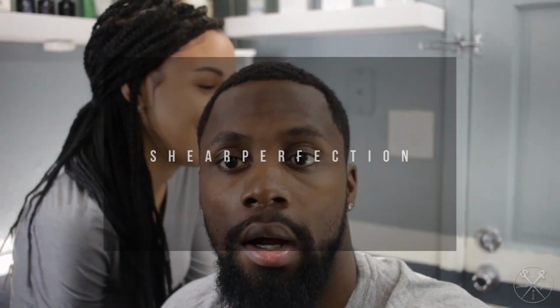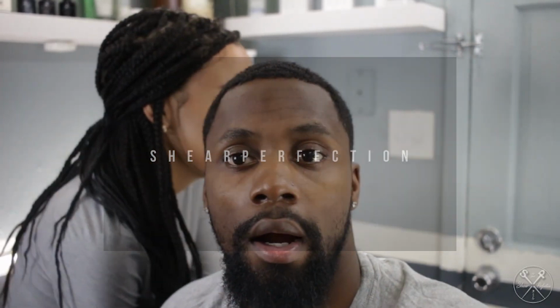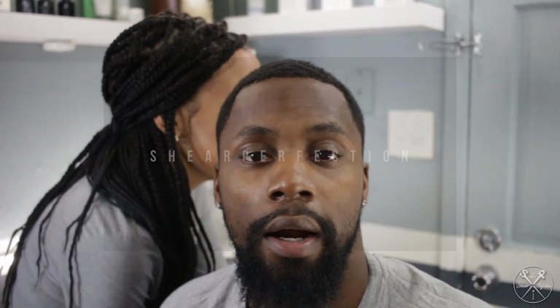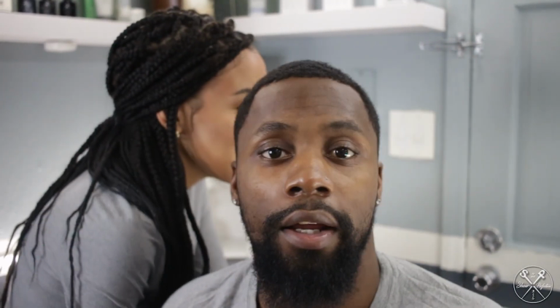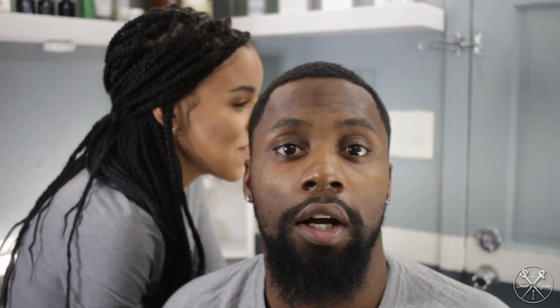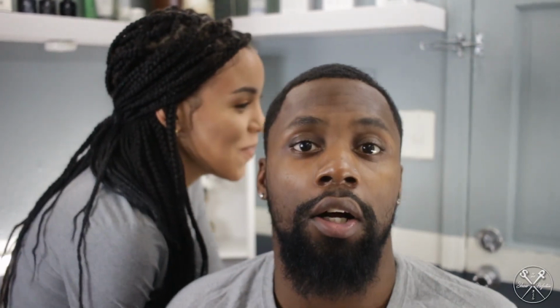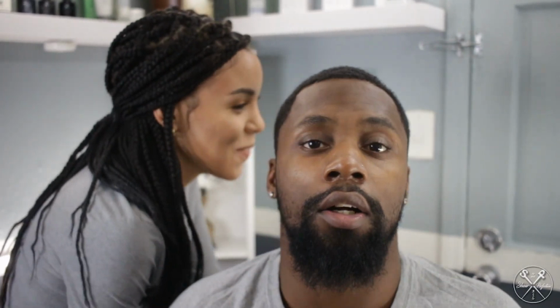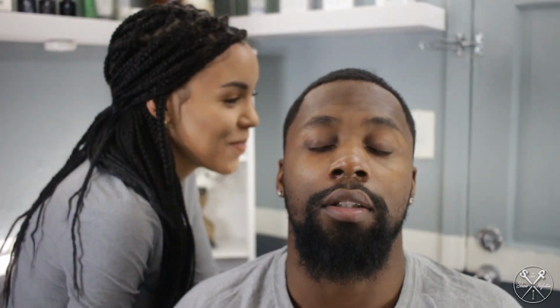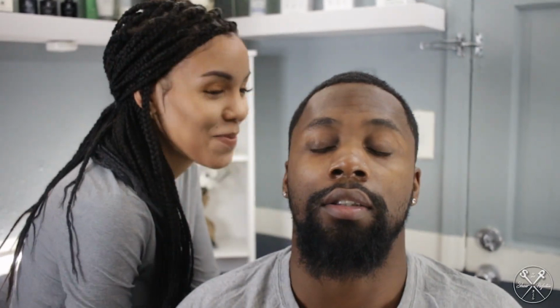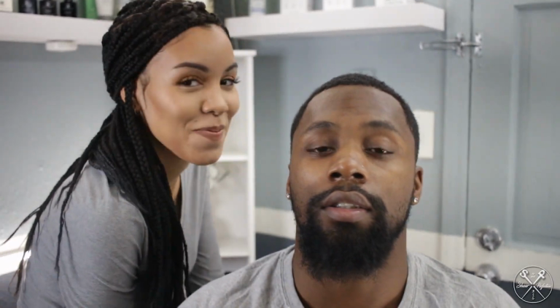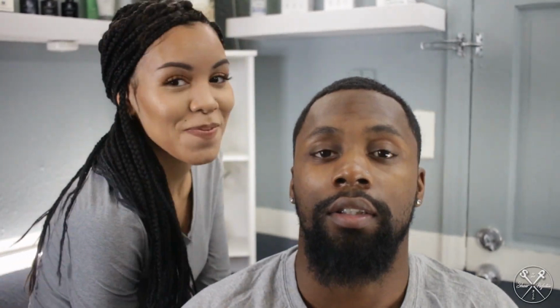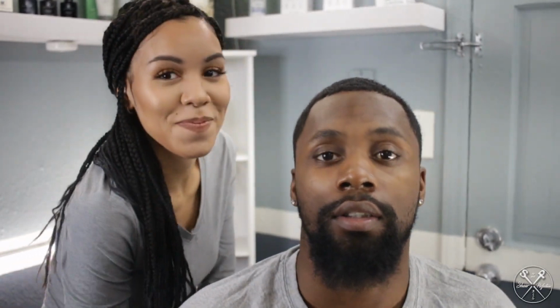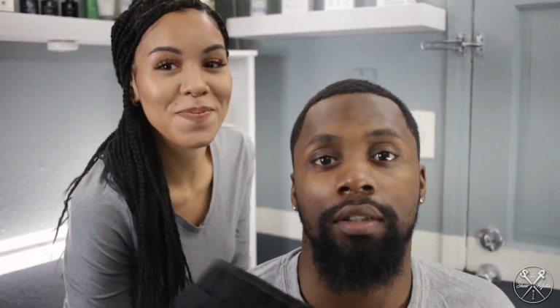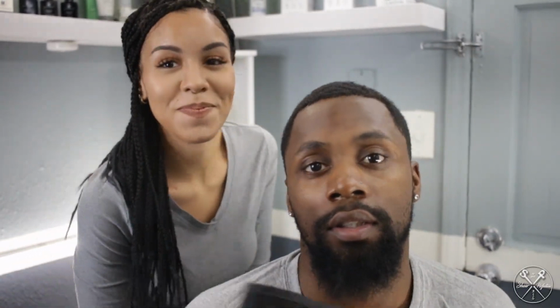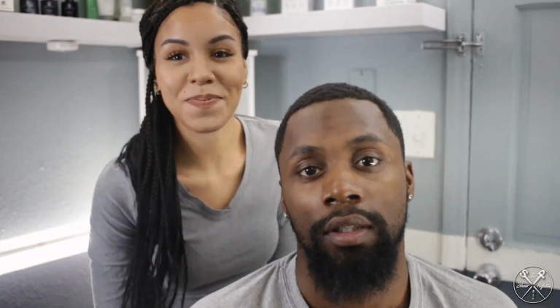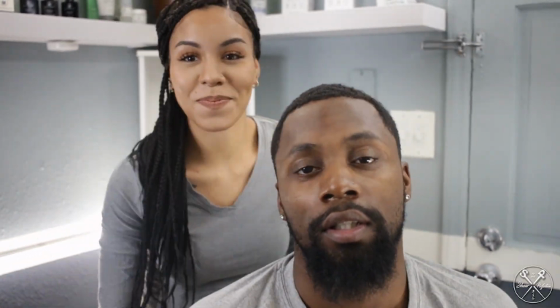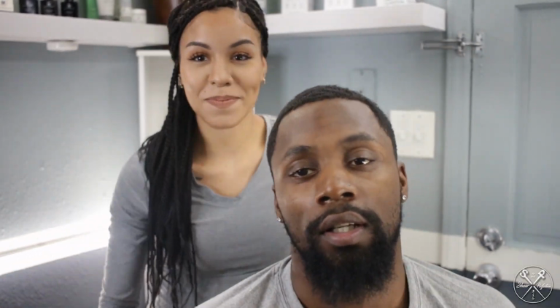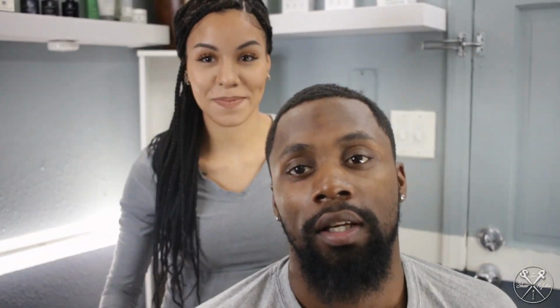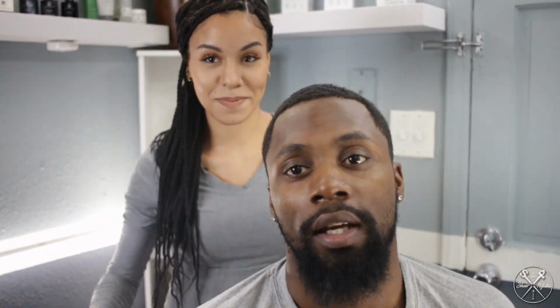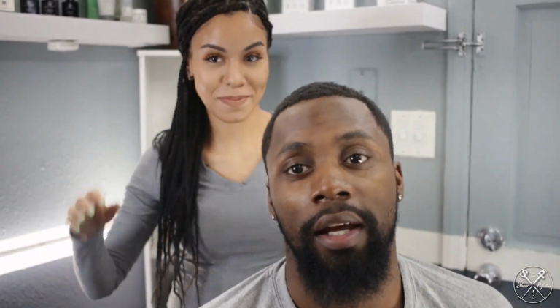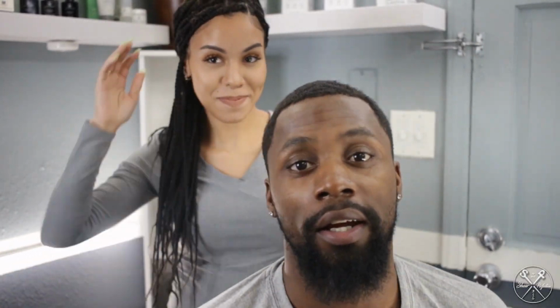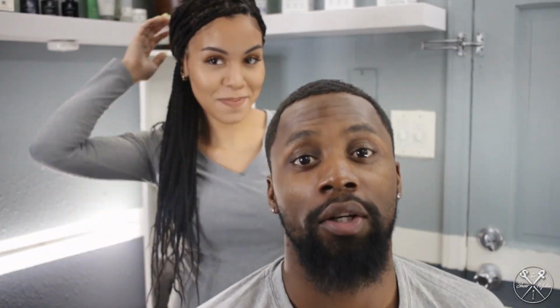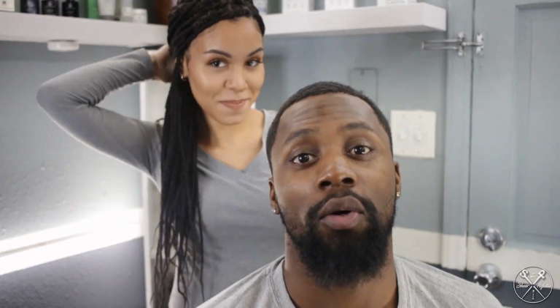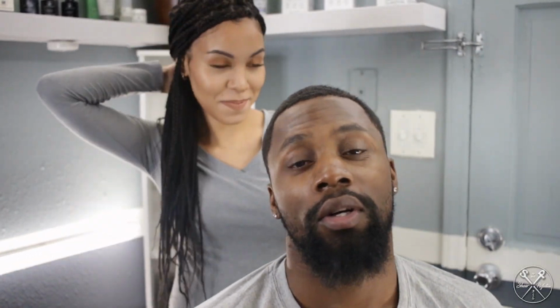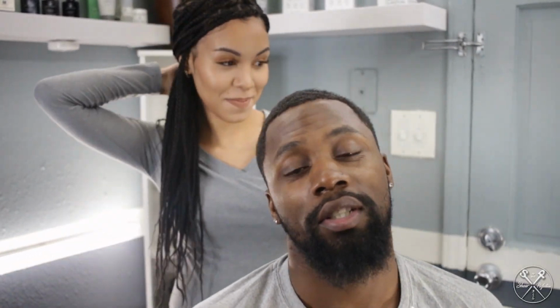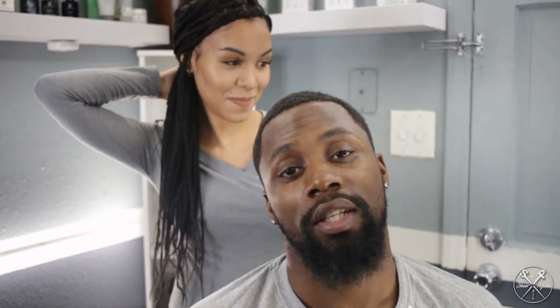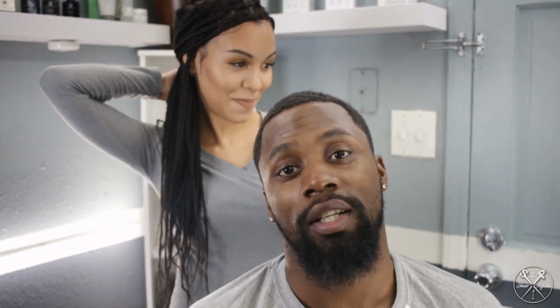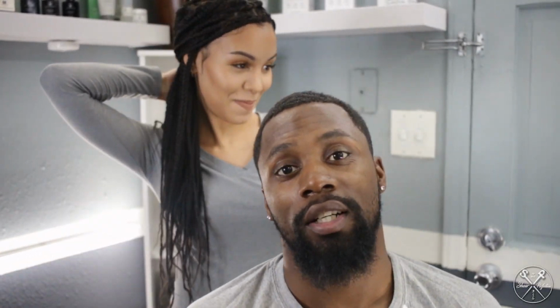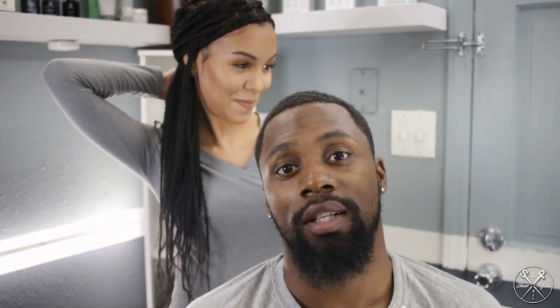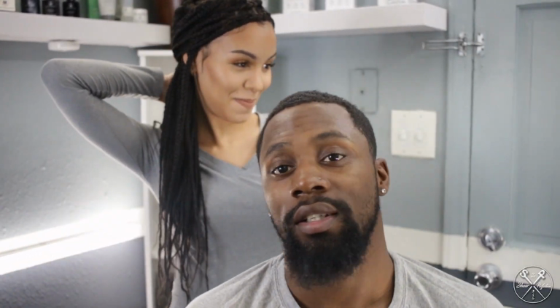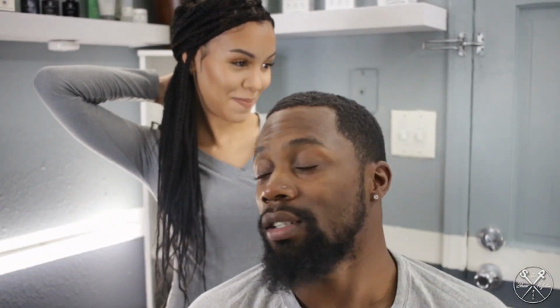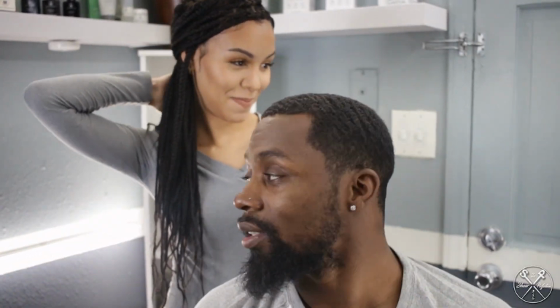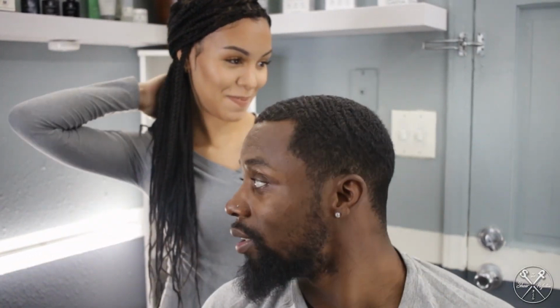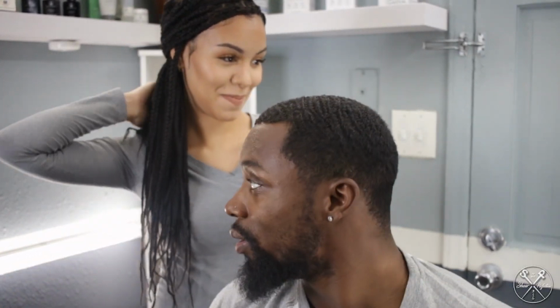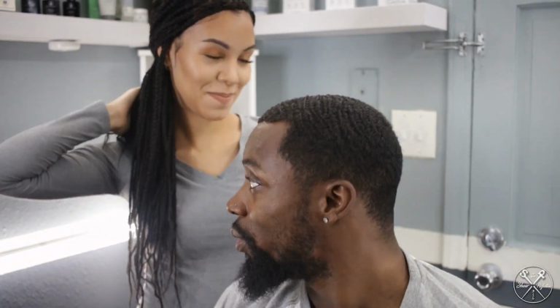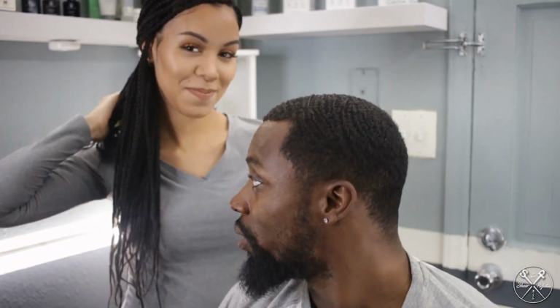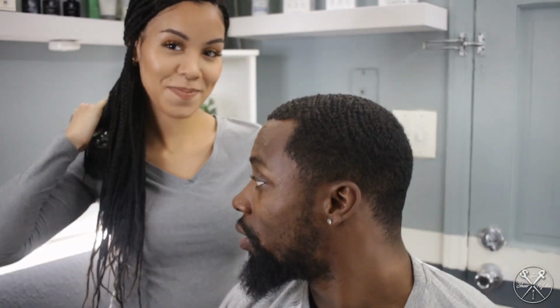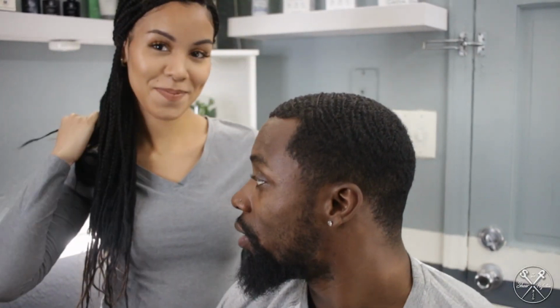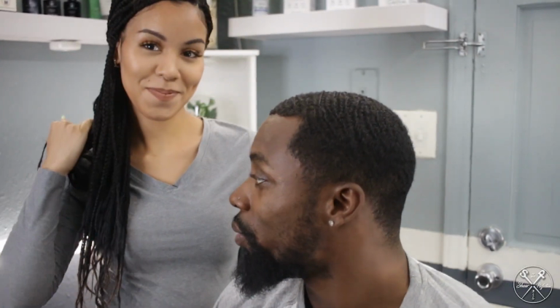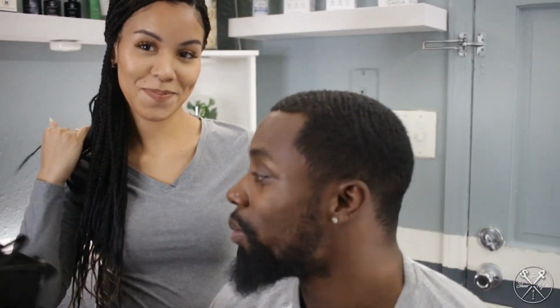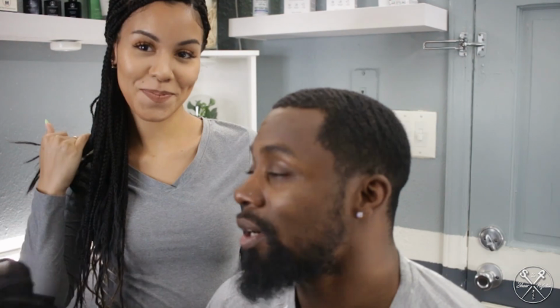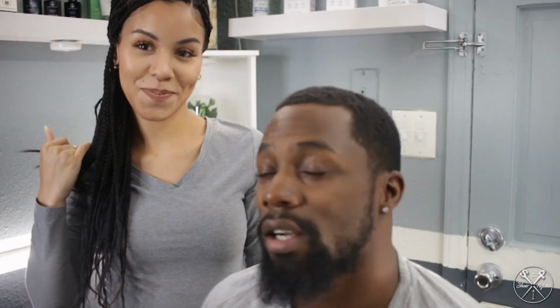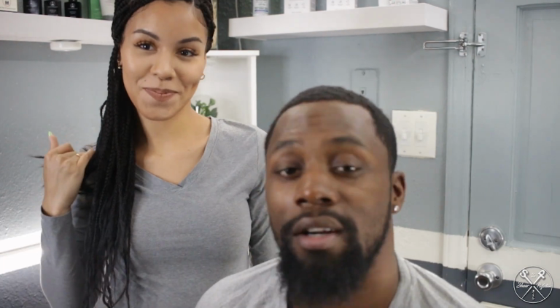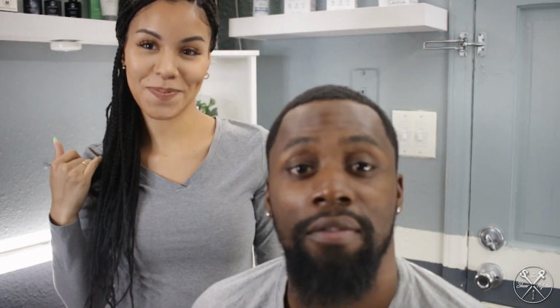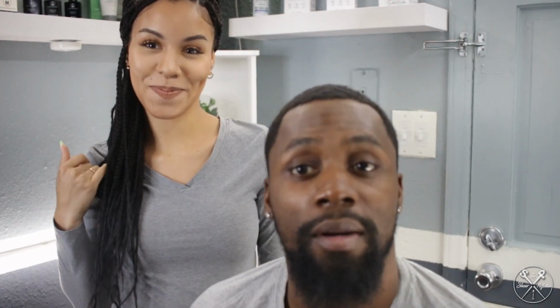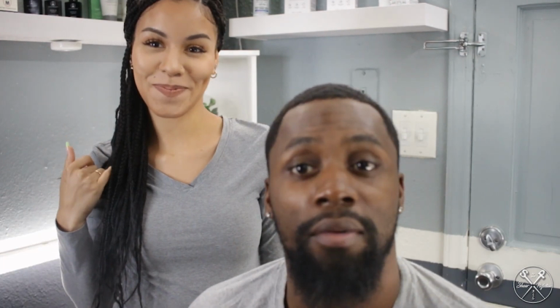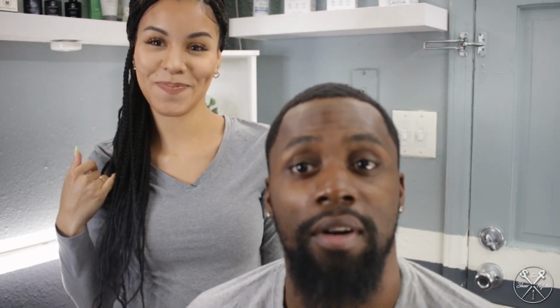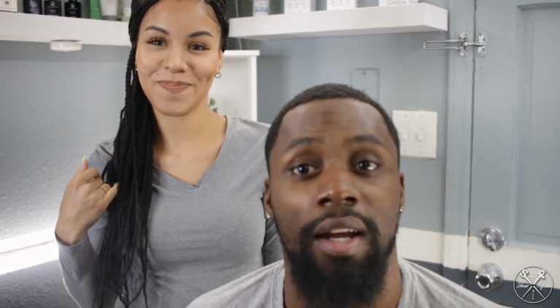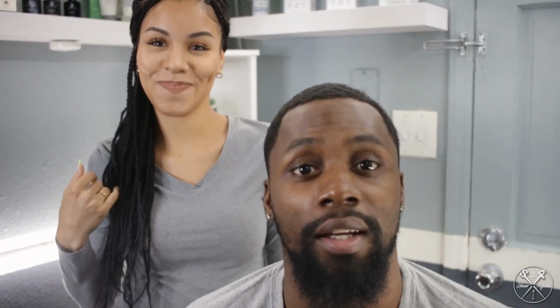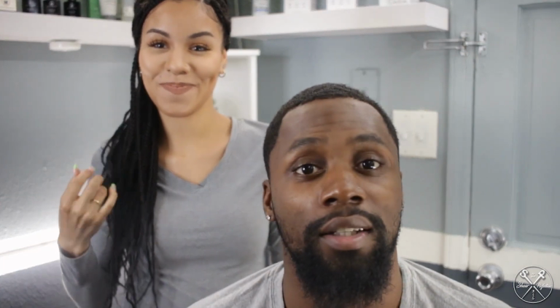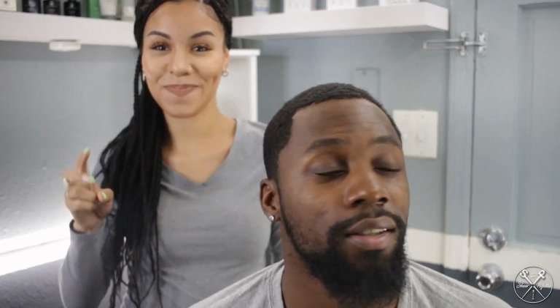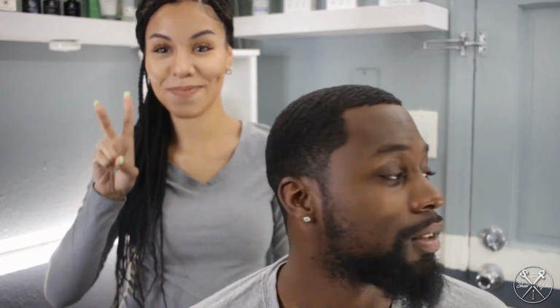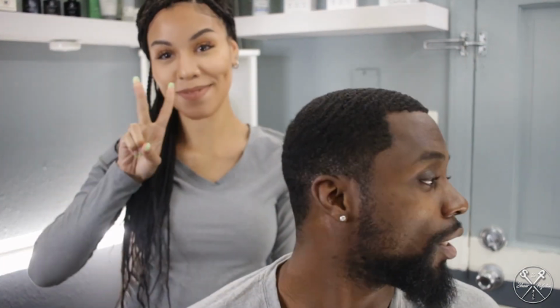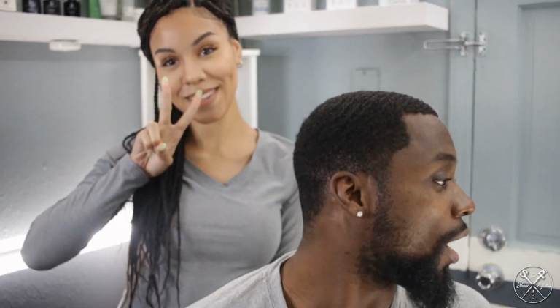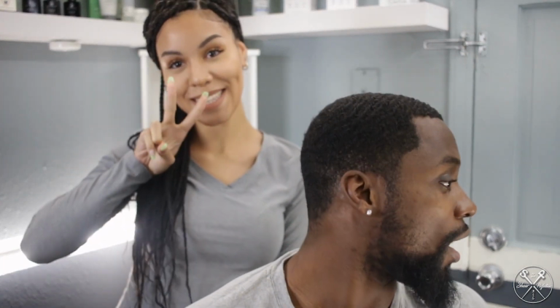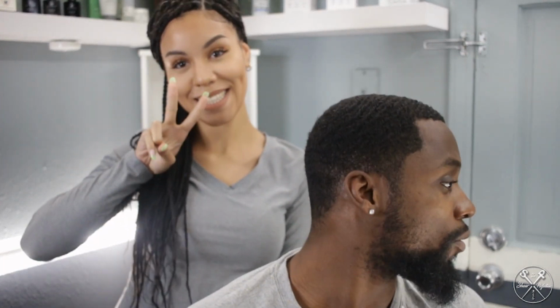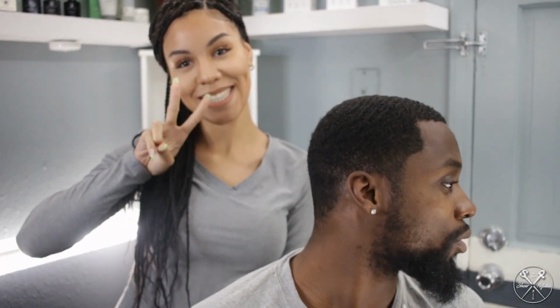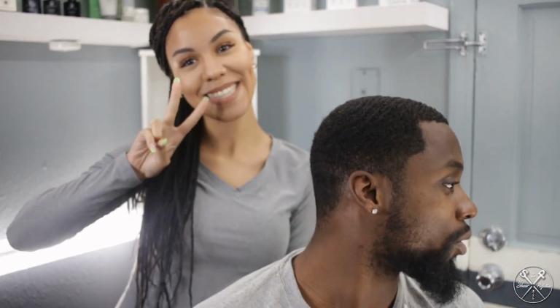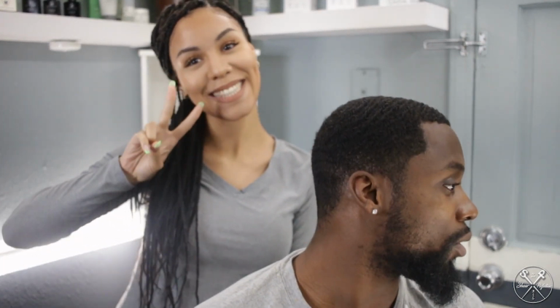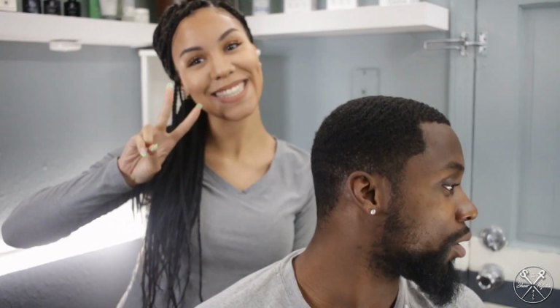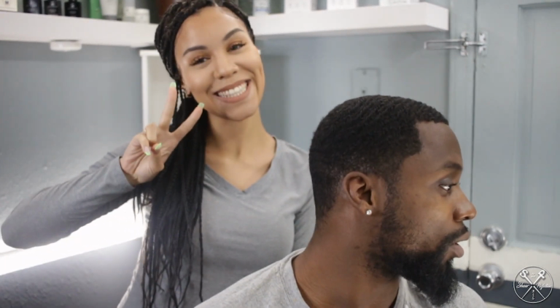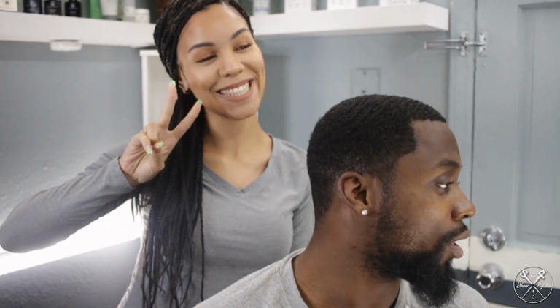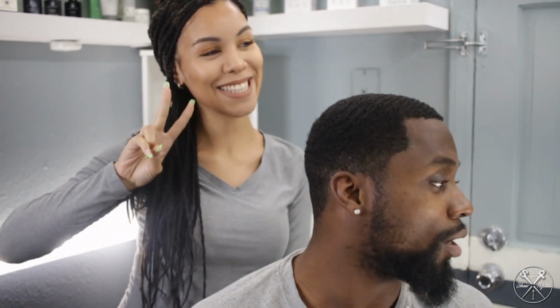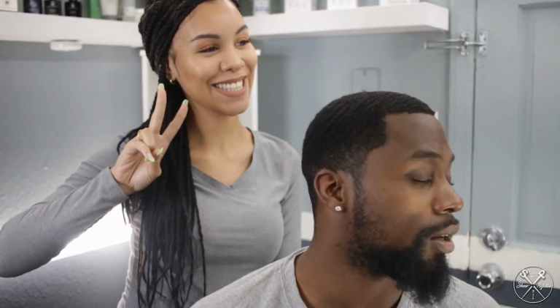All right, y'all. Erin Norris here with my girlfriend Mariah. Live — what's going on, y'all?